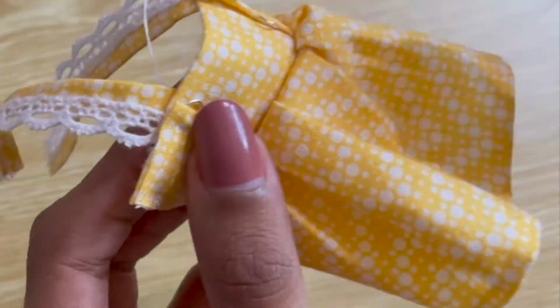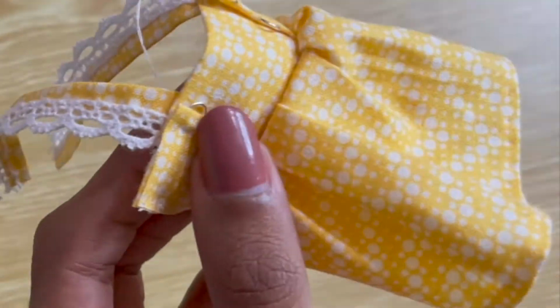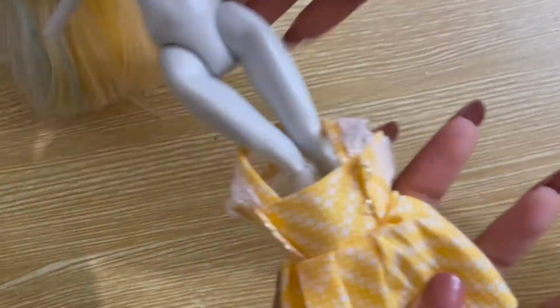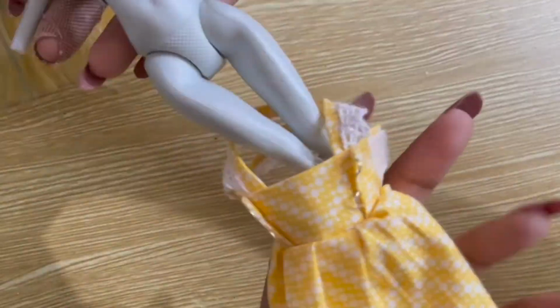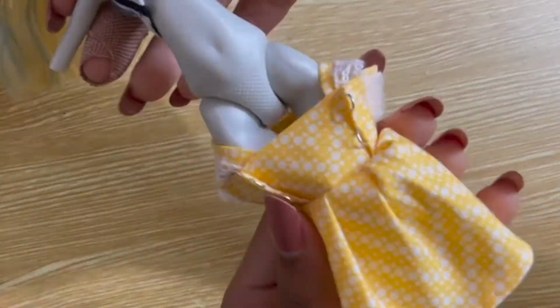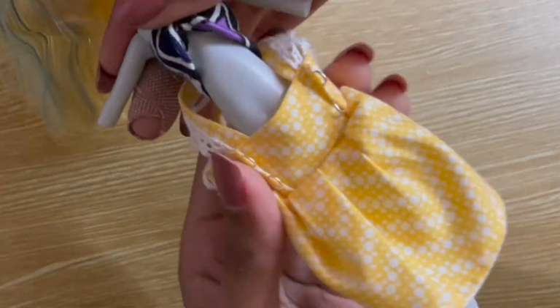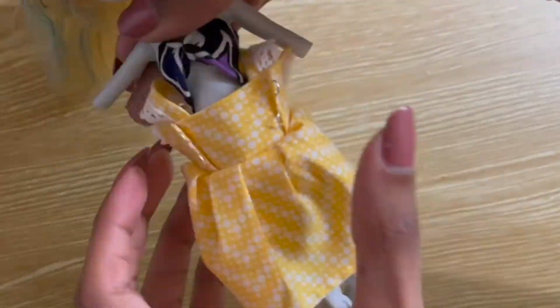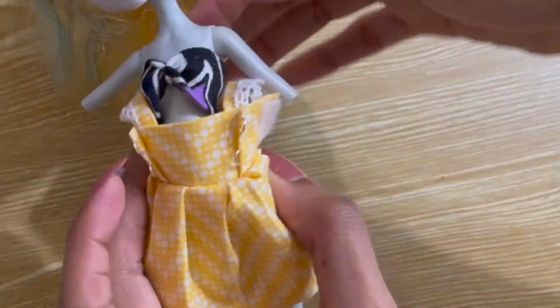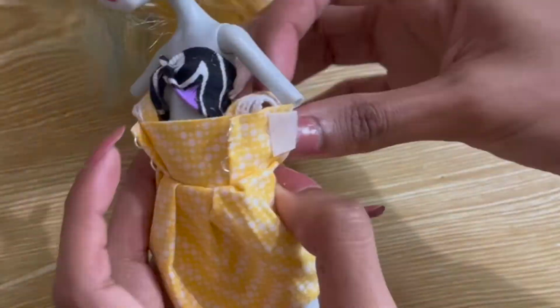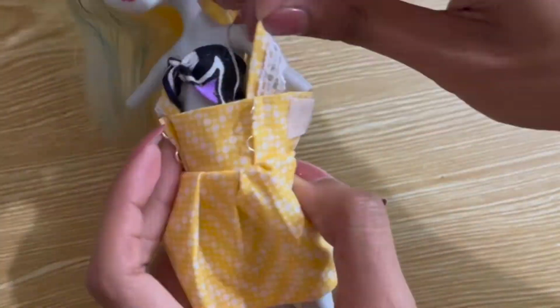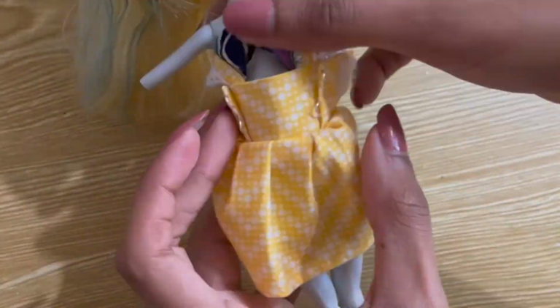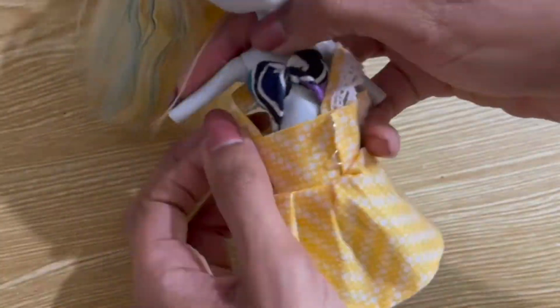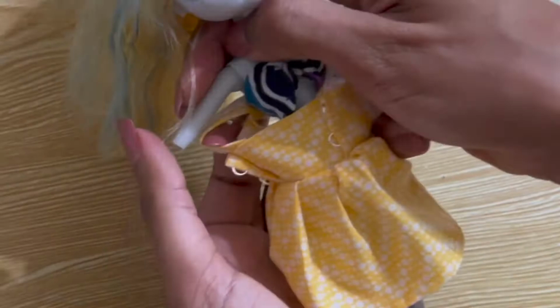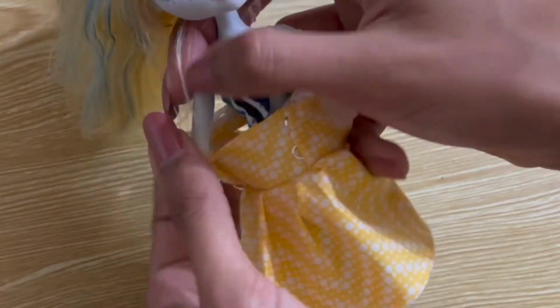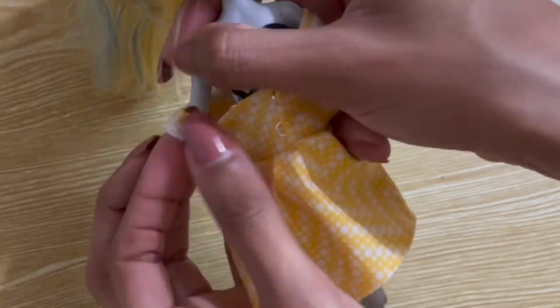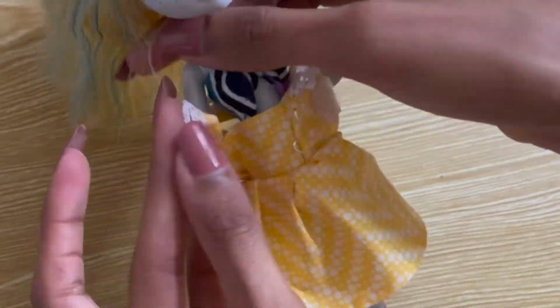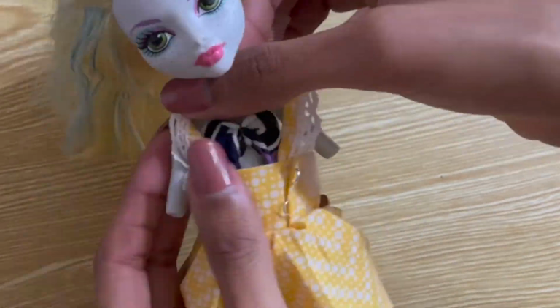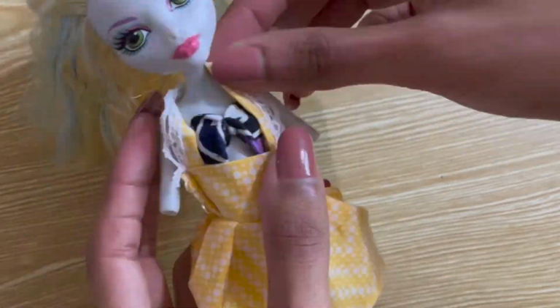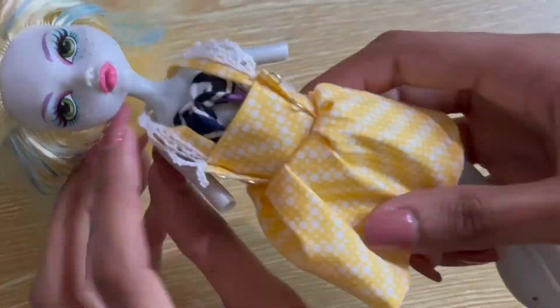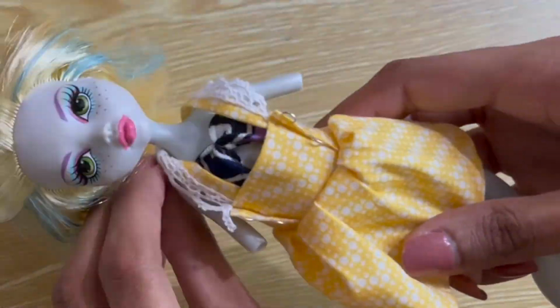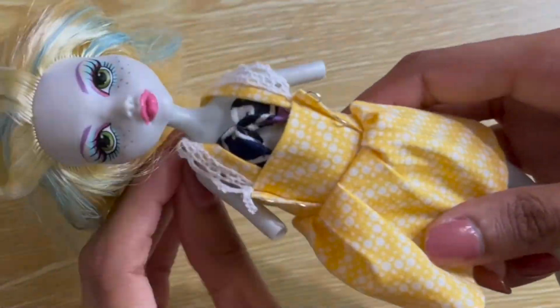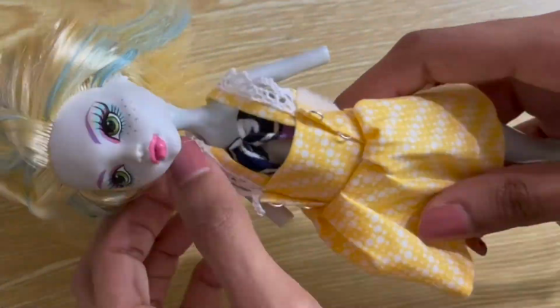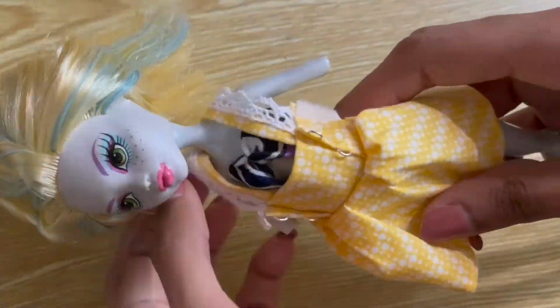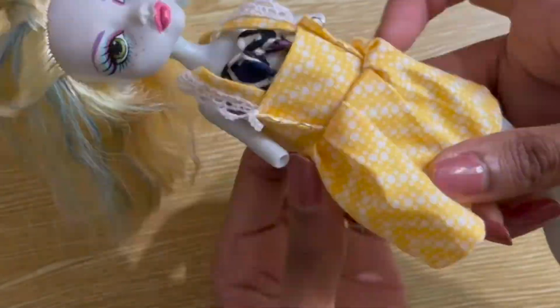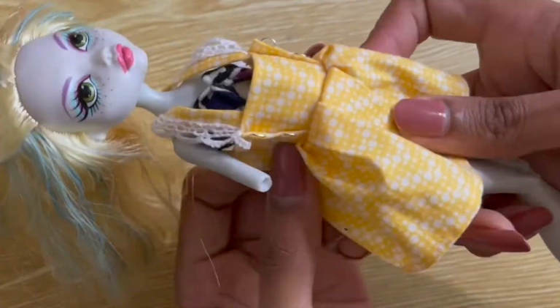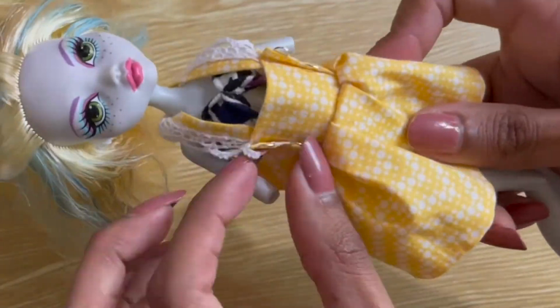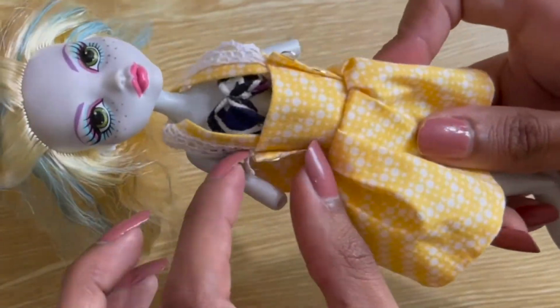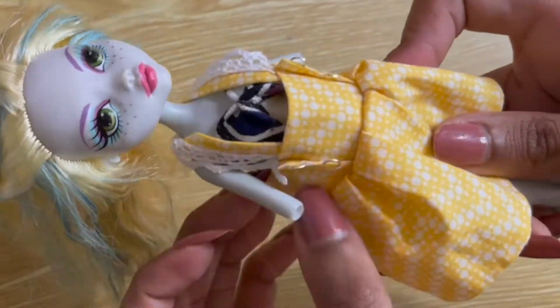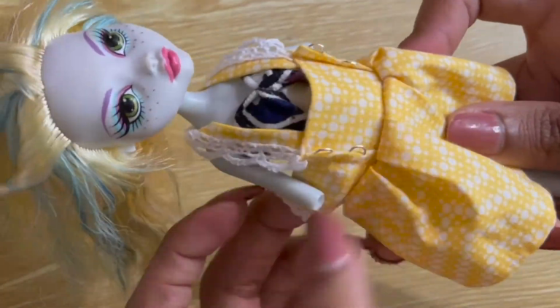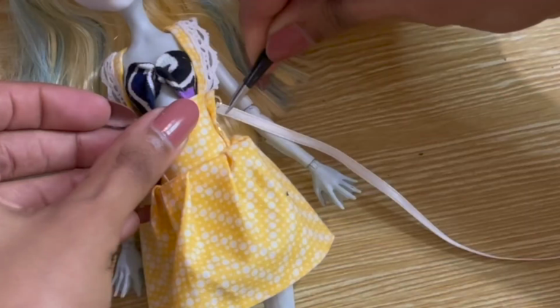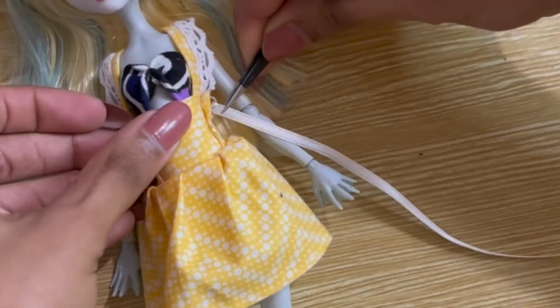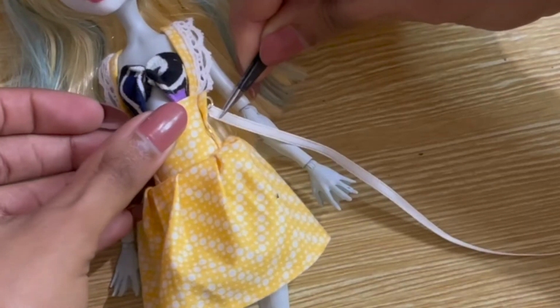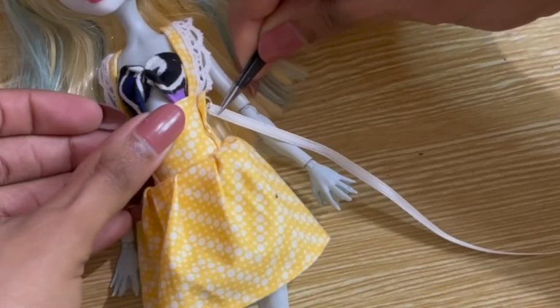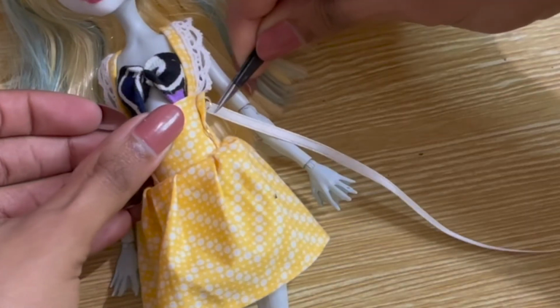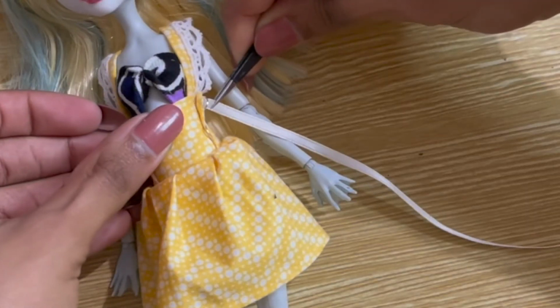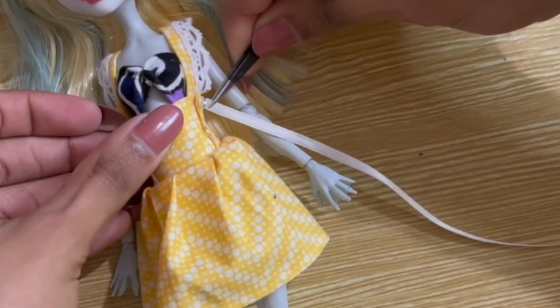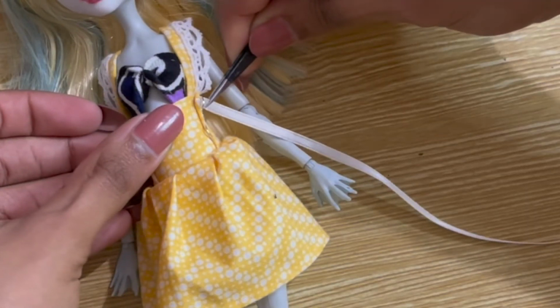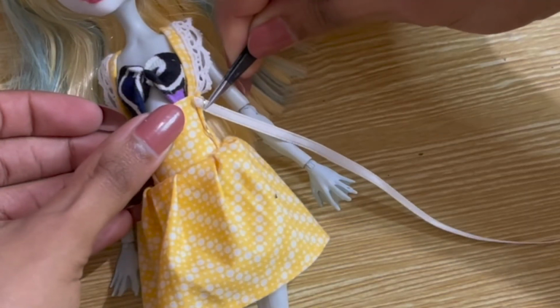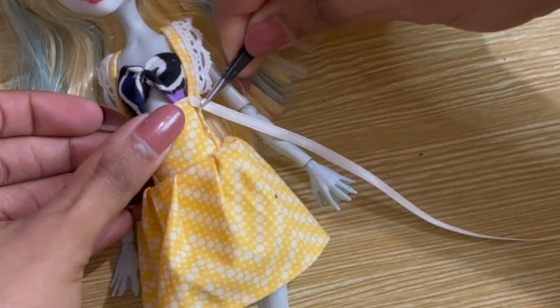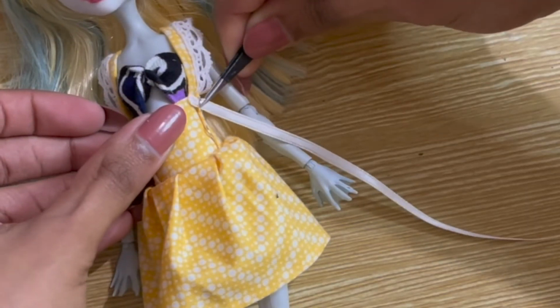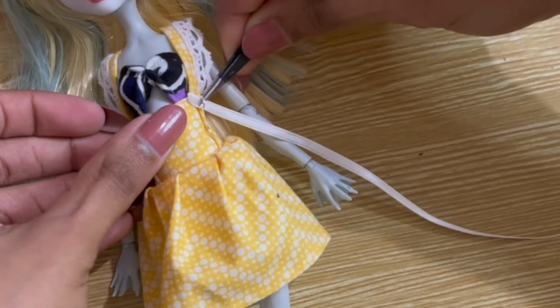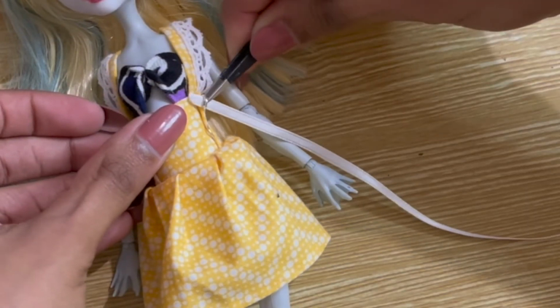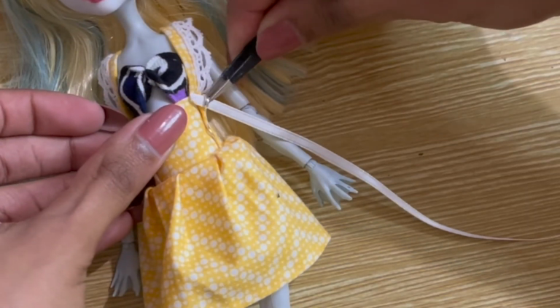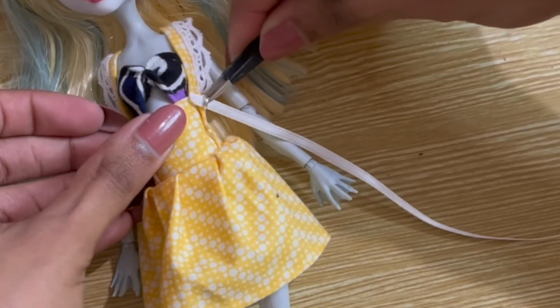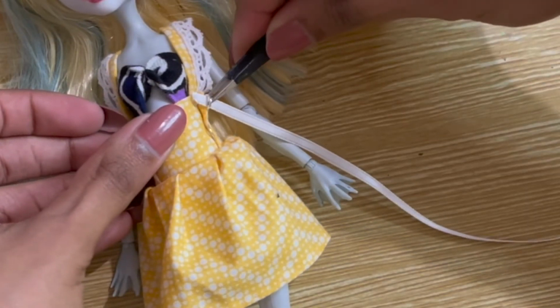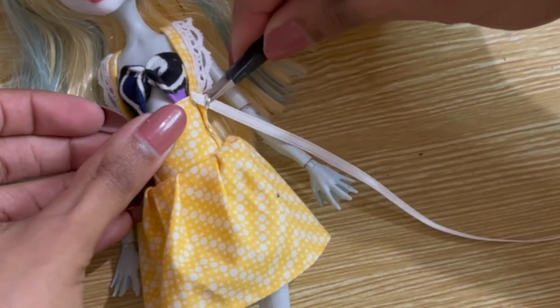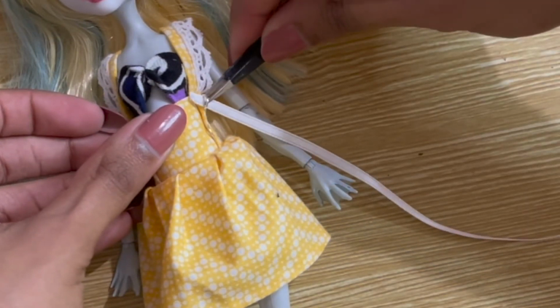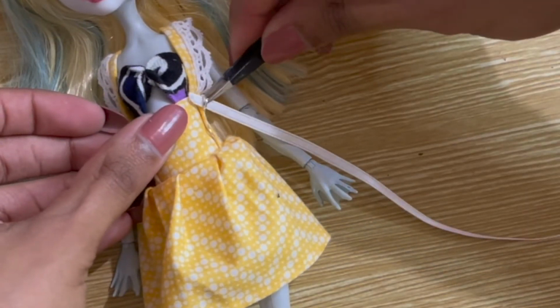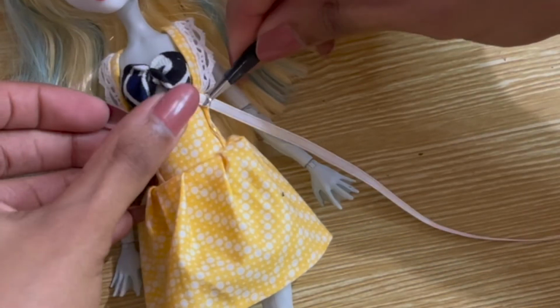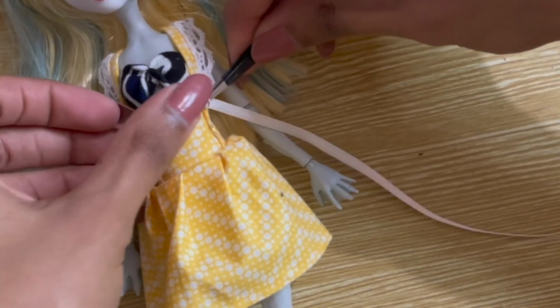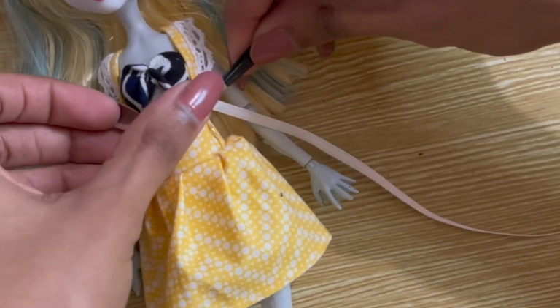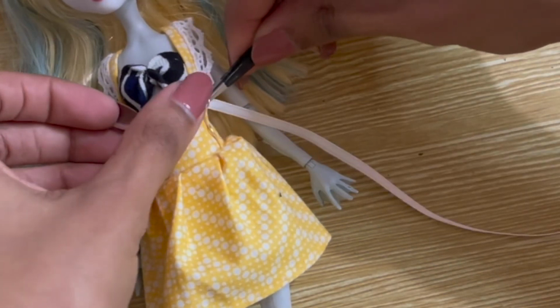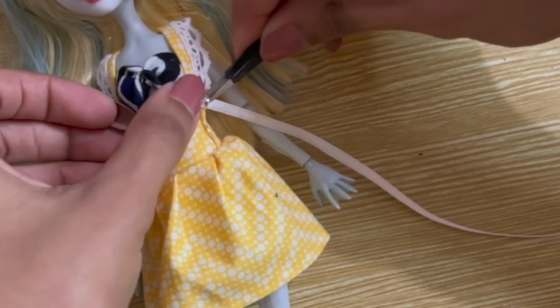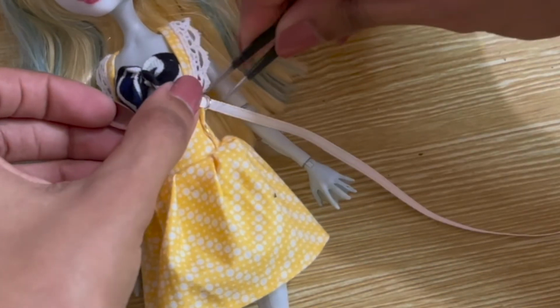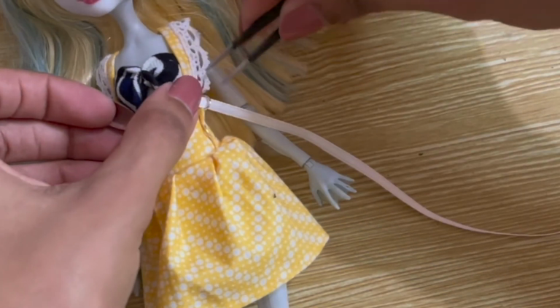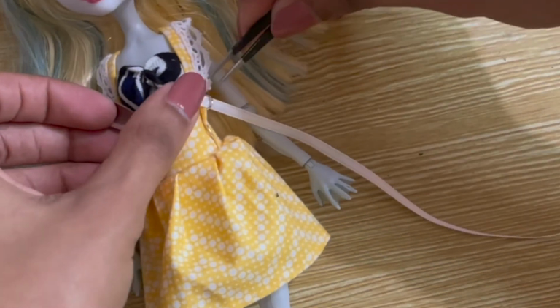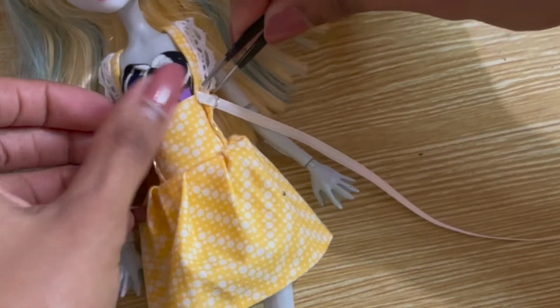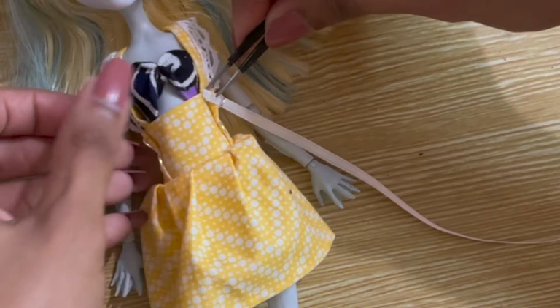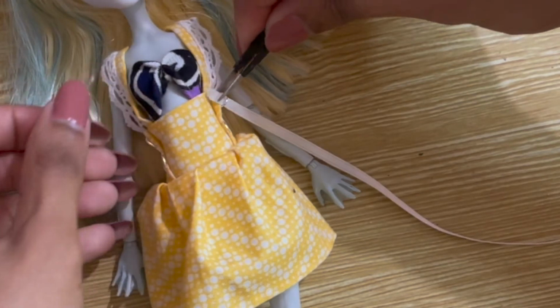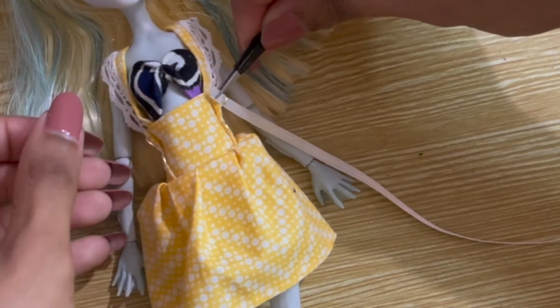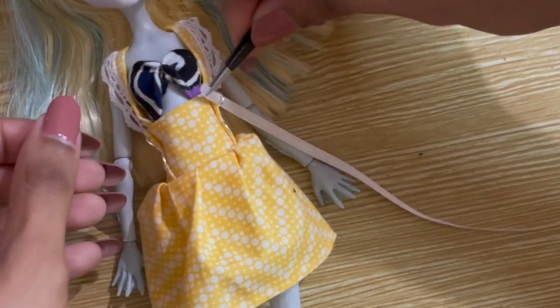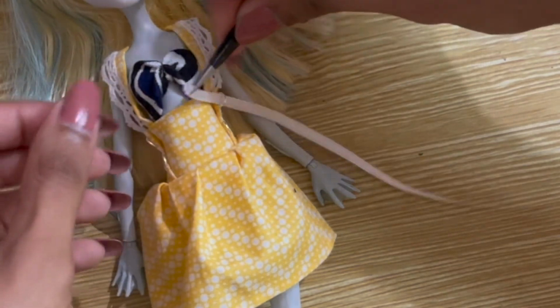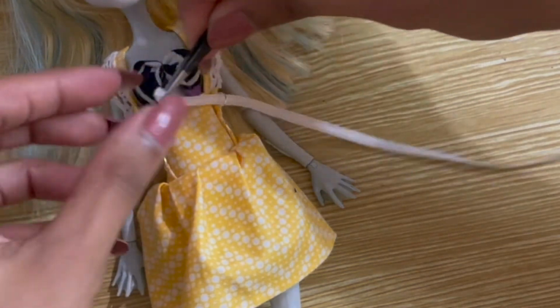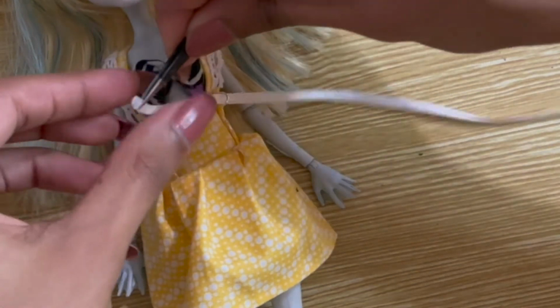All that's left to do now is to lace the ribbon through the hardware. You can do this in any pattern that you'd like and tie it off in a bow at the end, or glue it down to the back like I did.